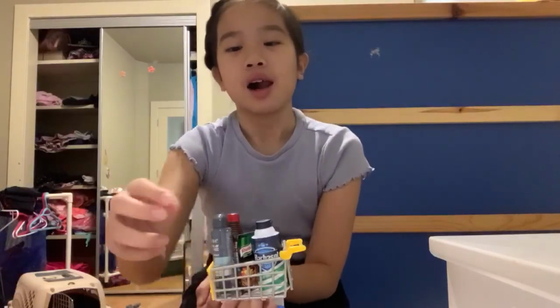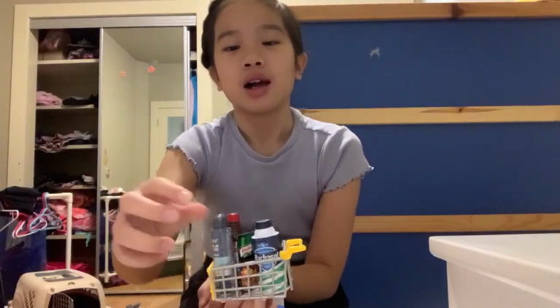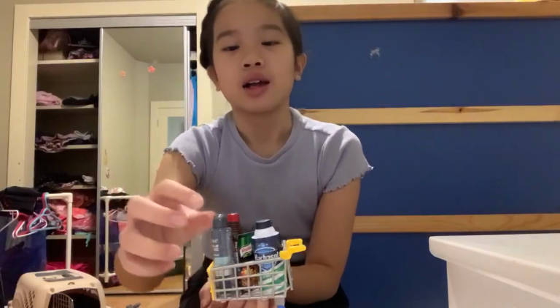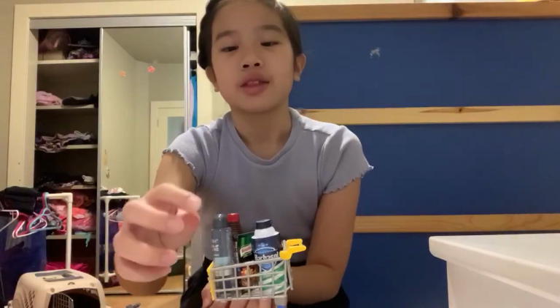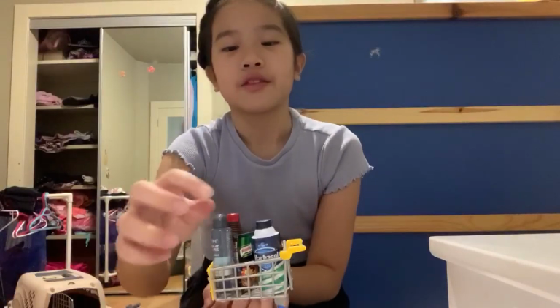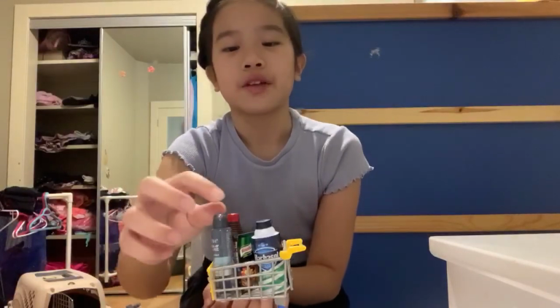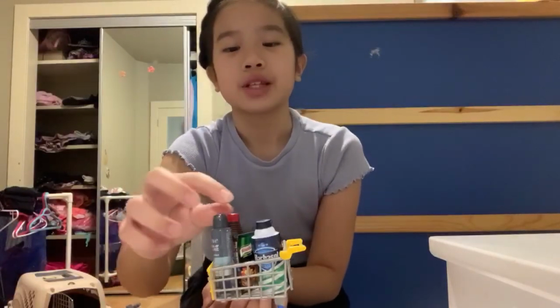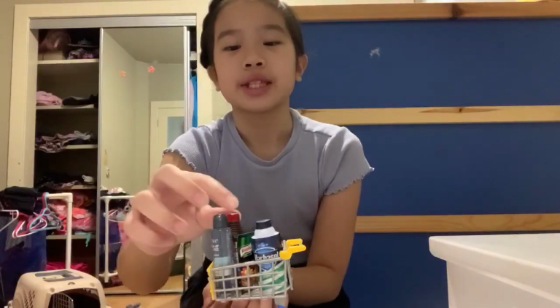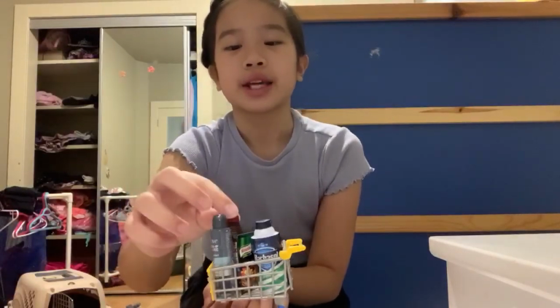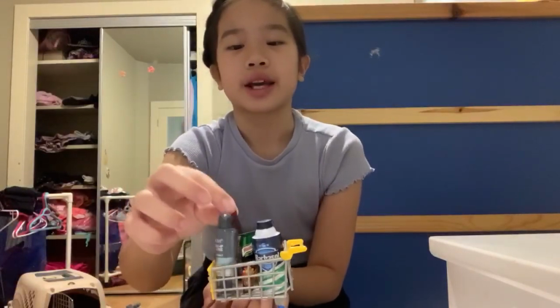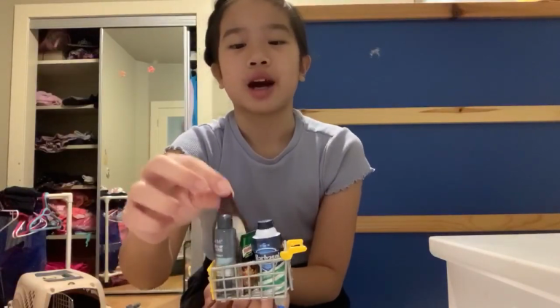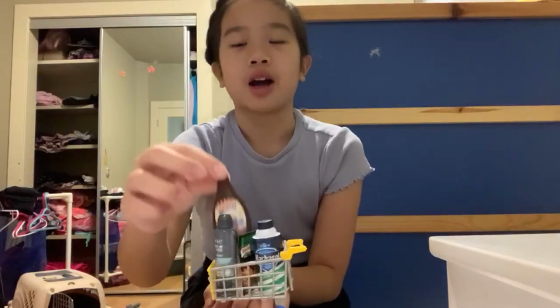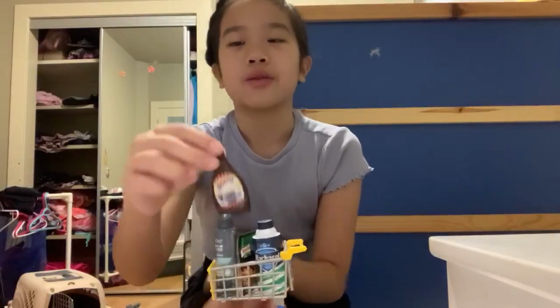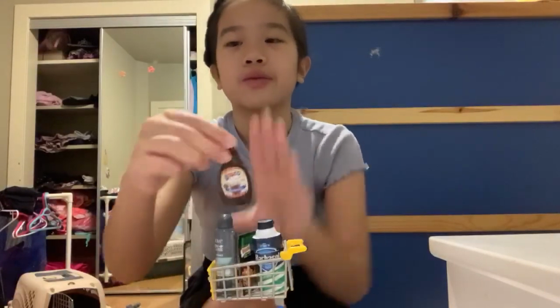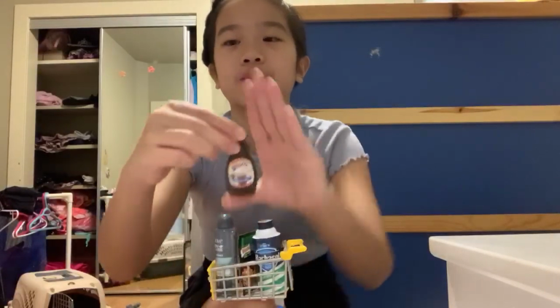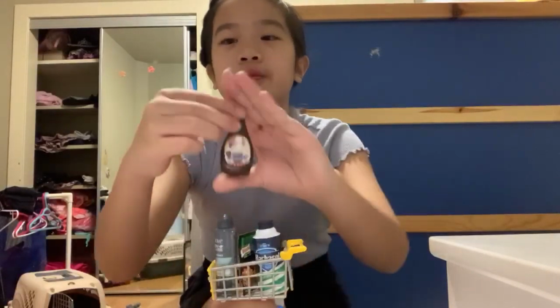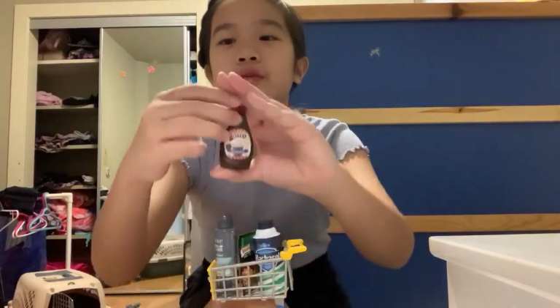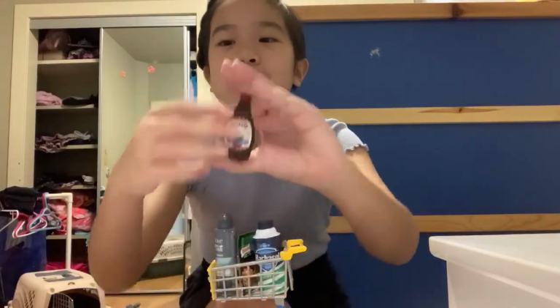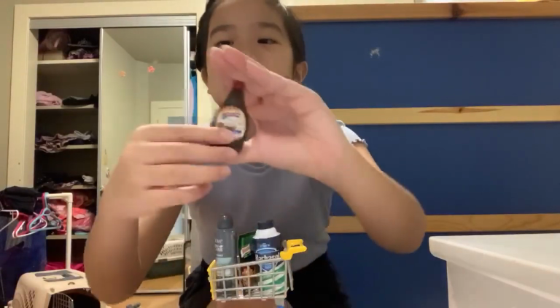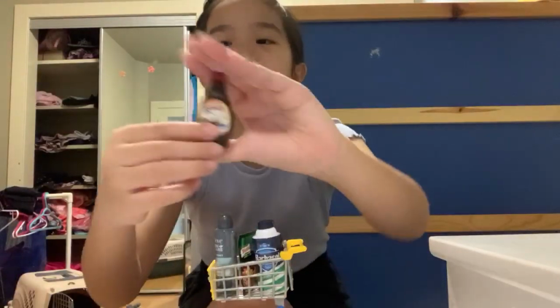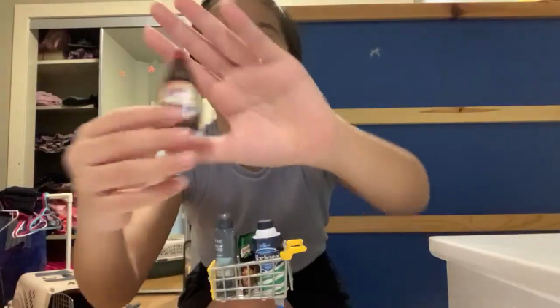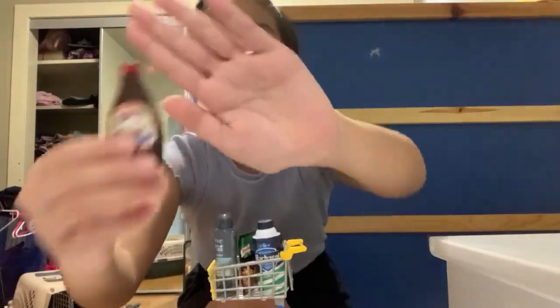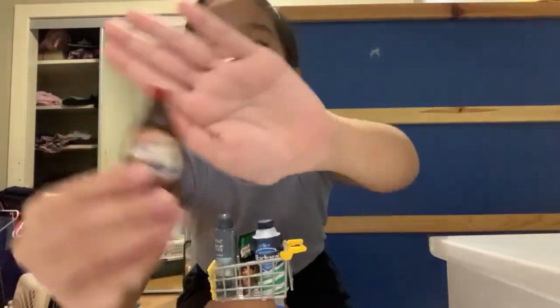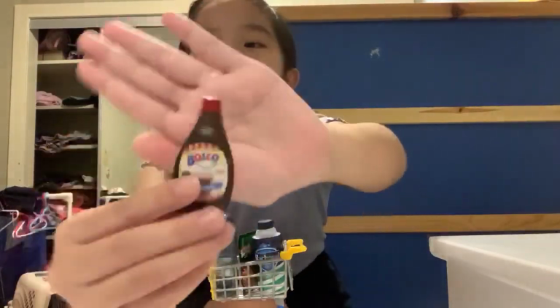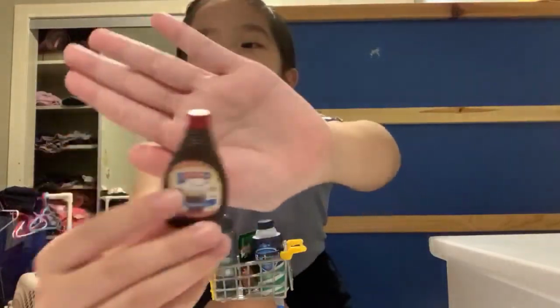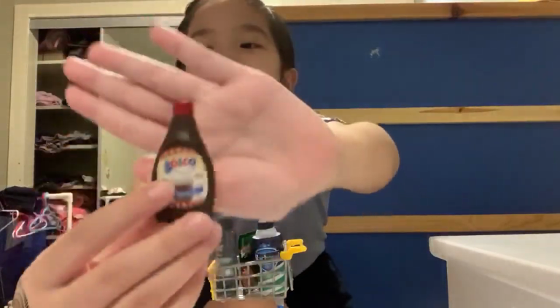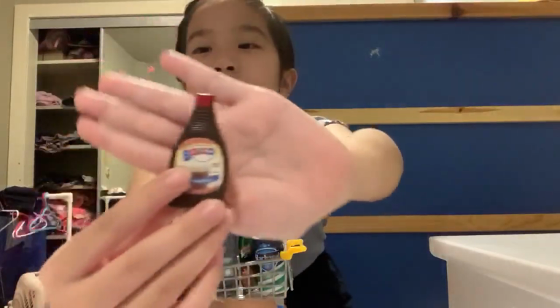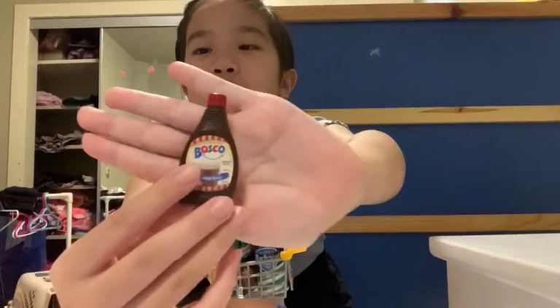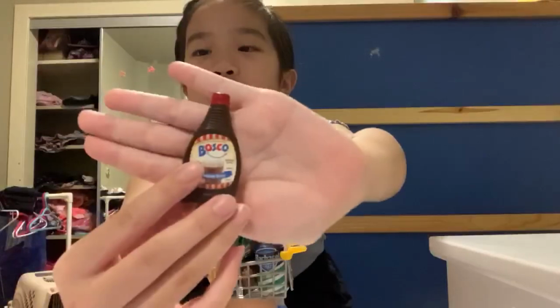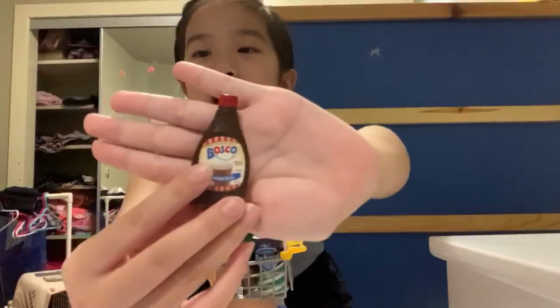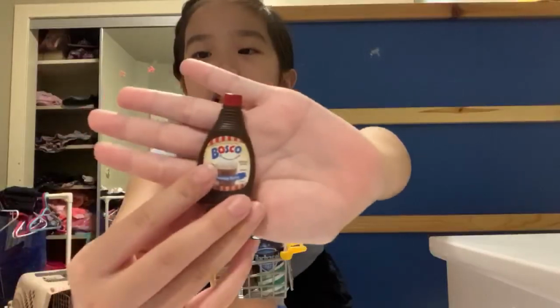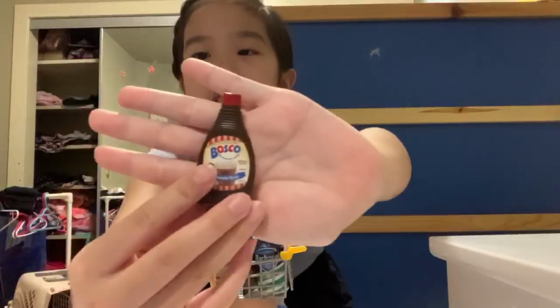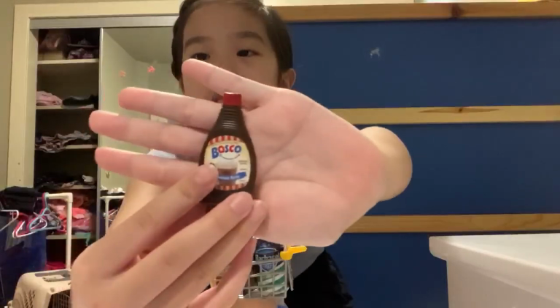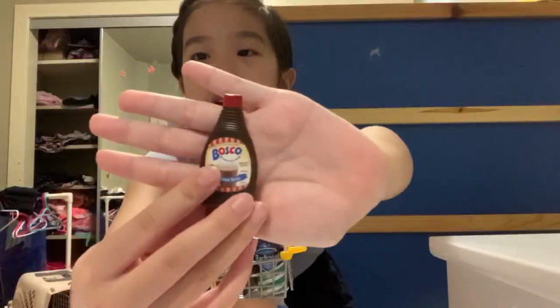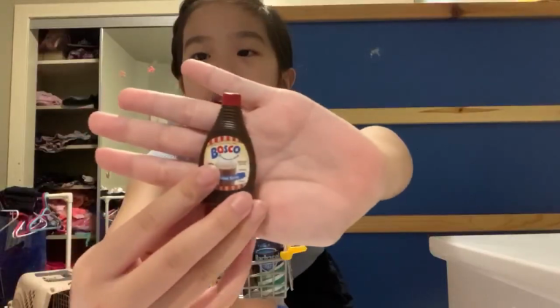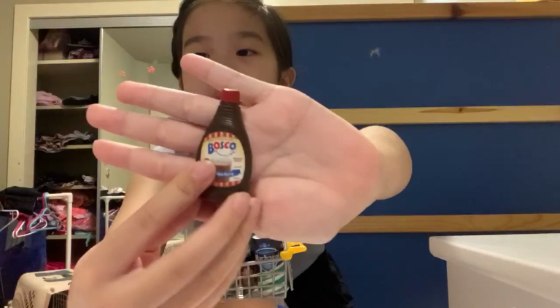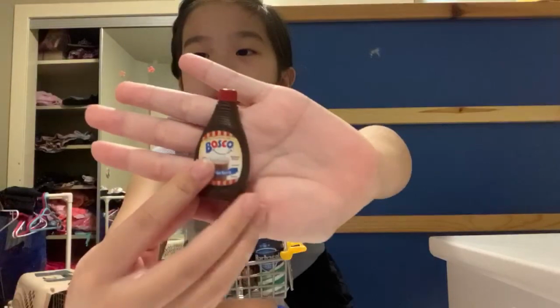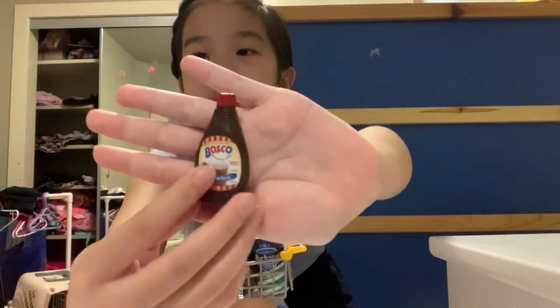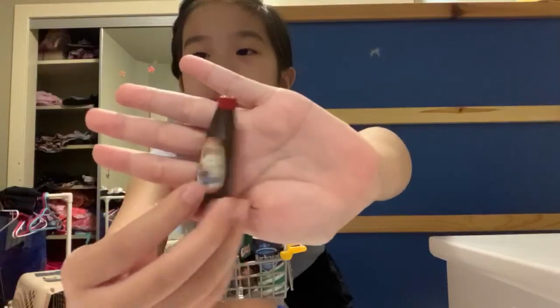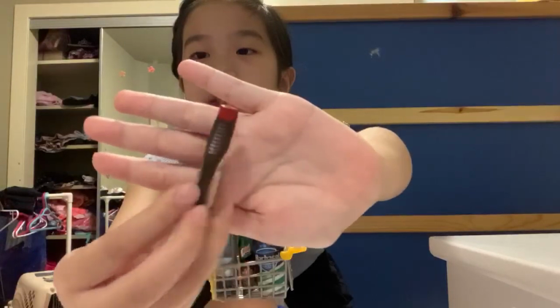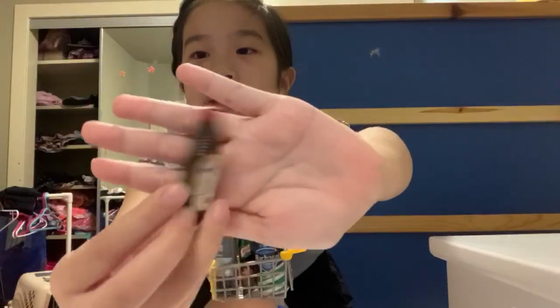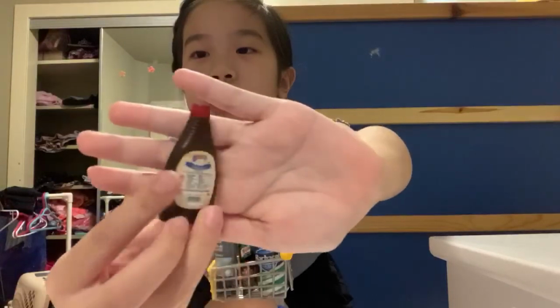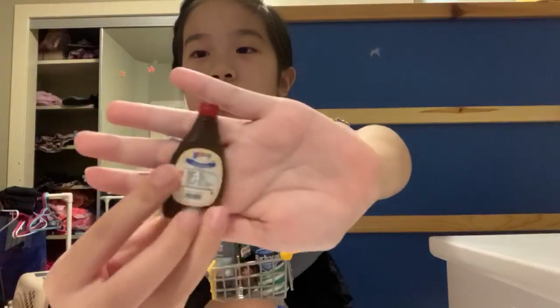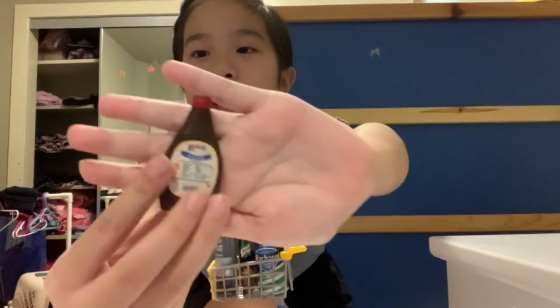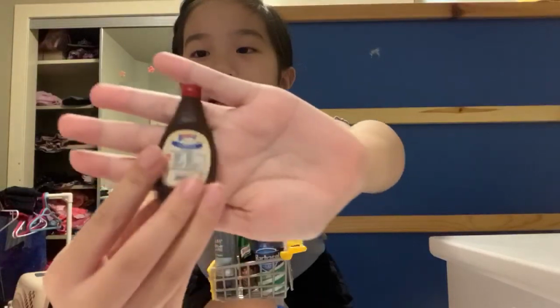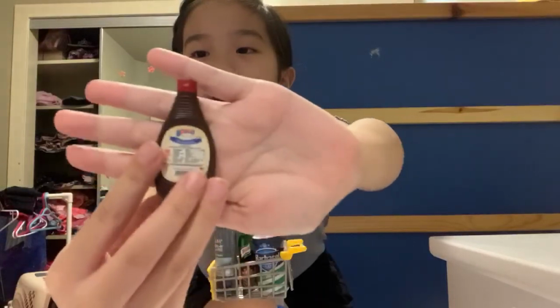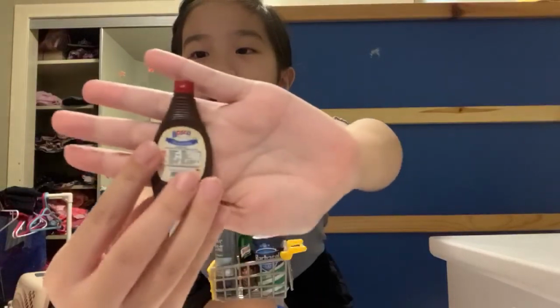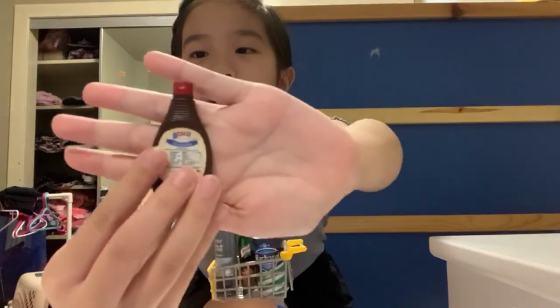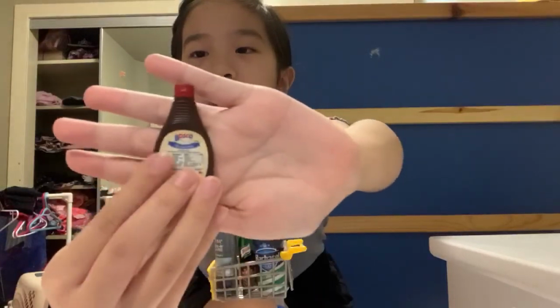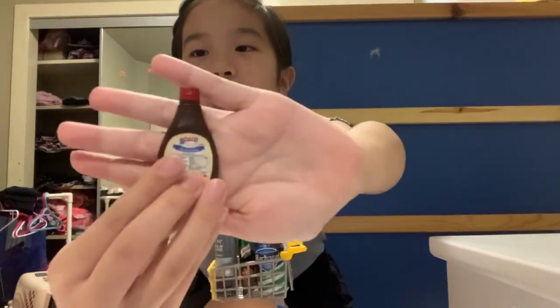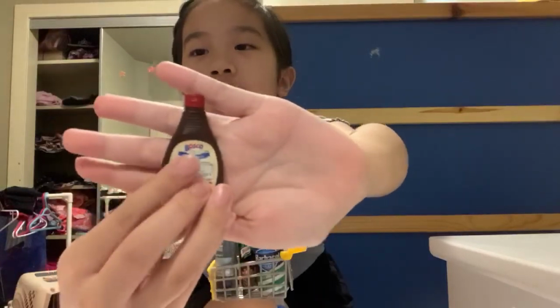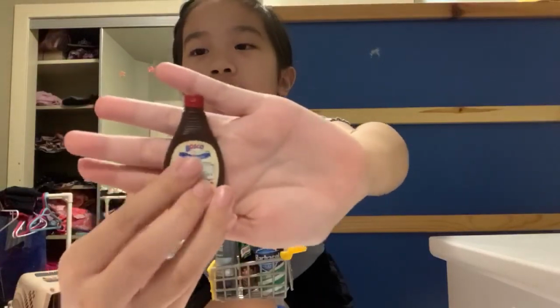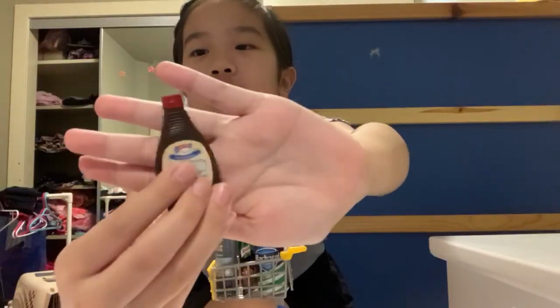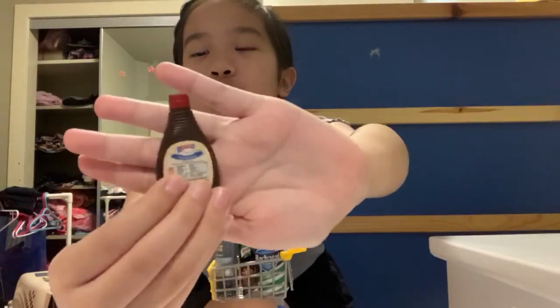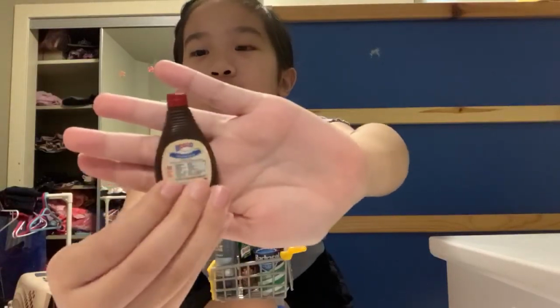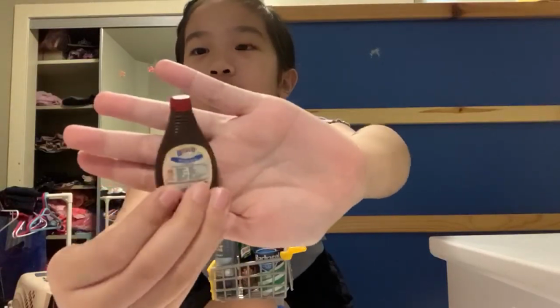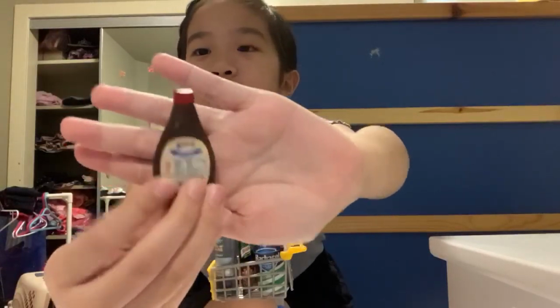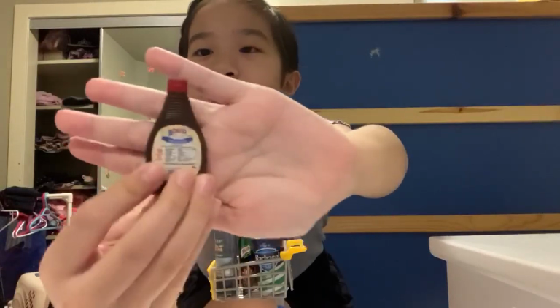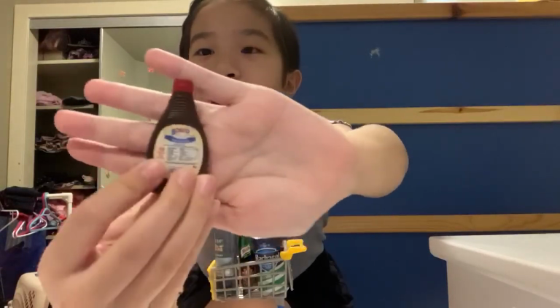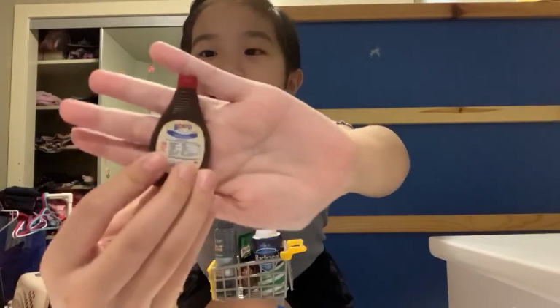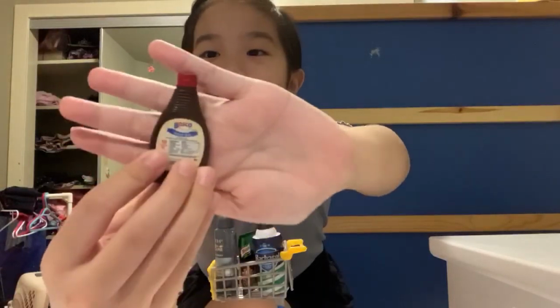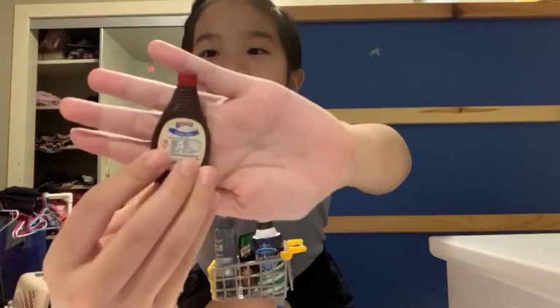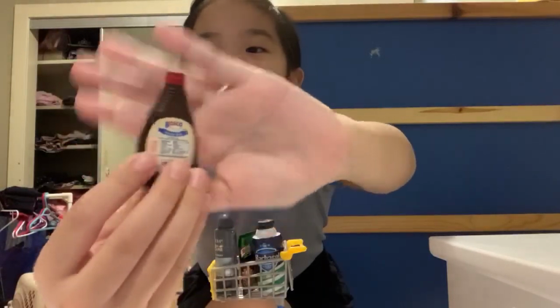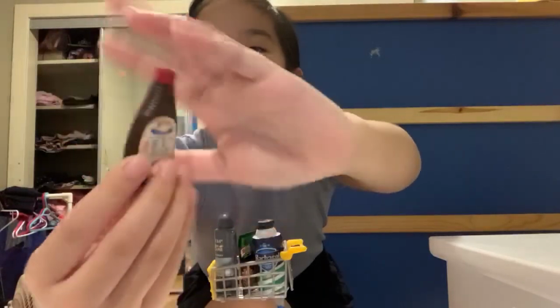The first thing I got was this adorable little chocolate sauce. It has all the nutrition facts and everything.